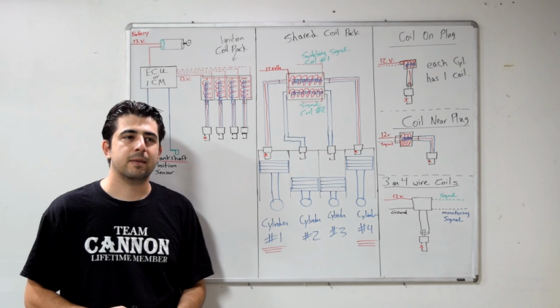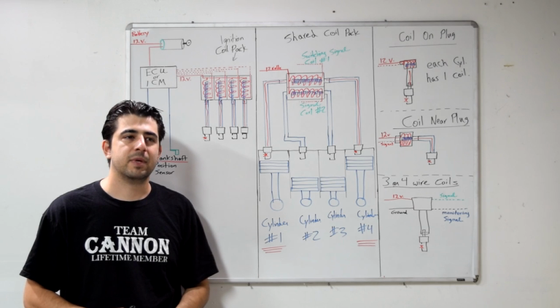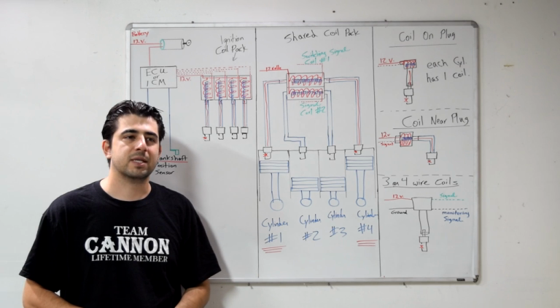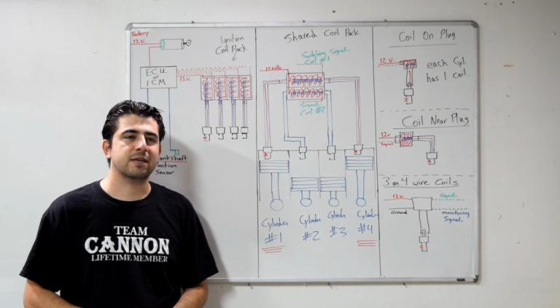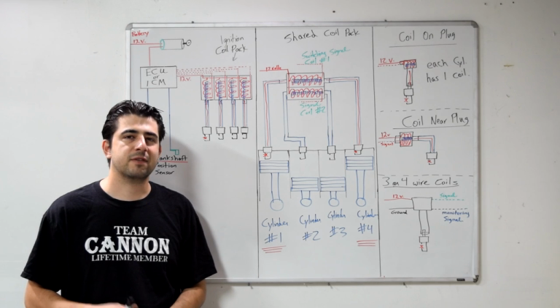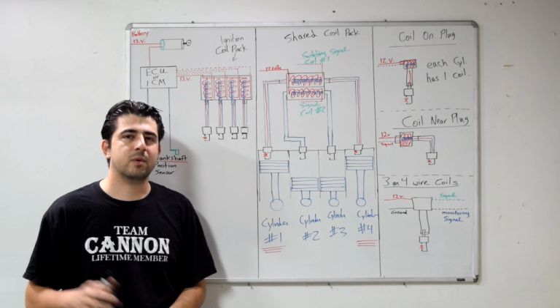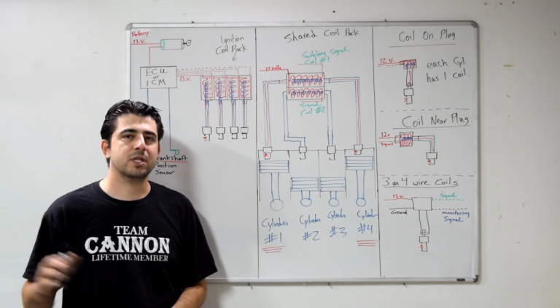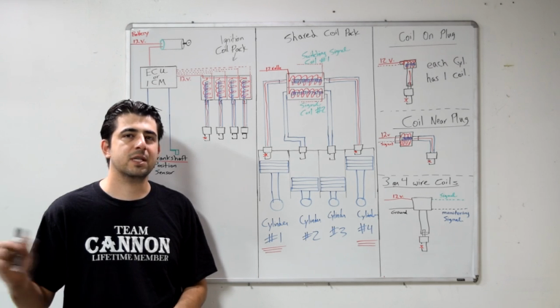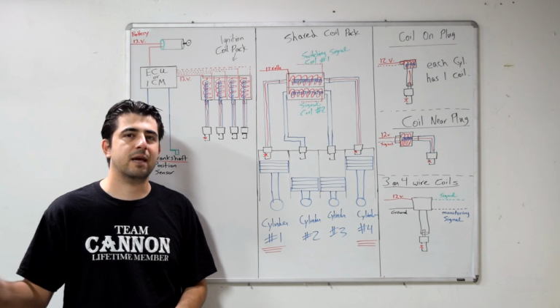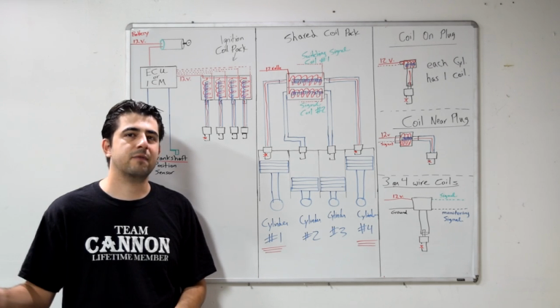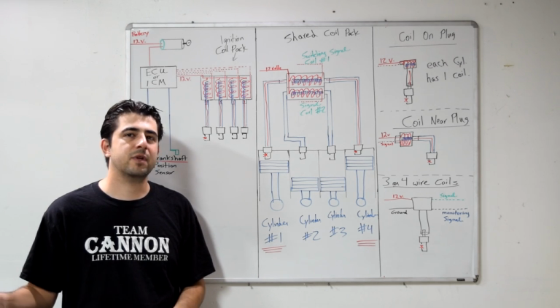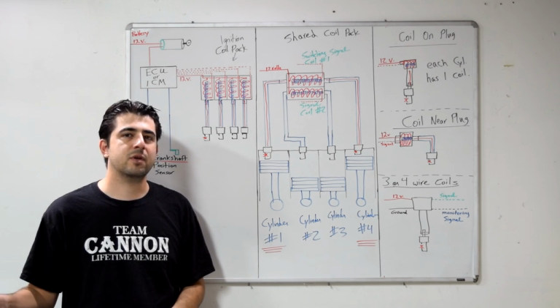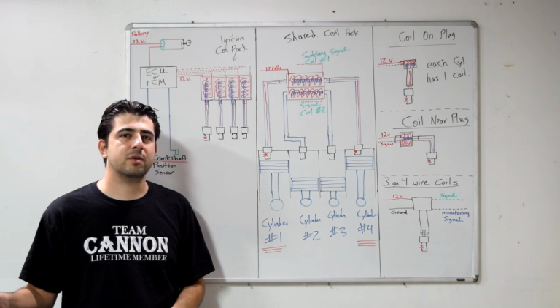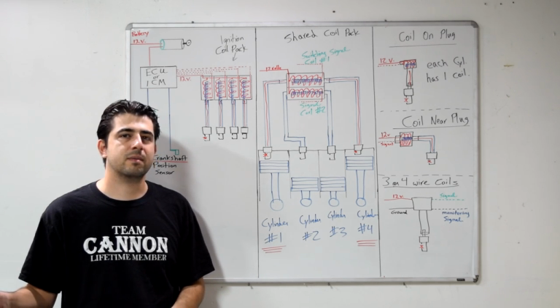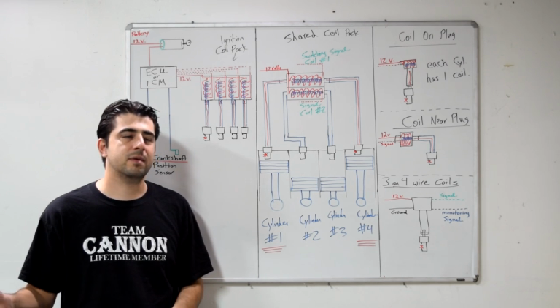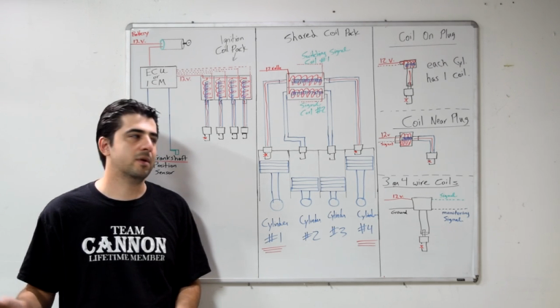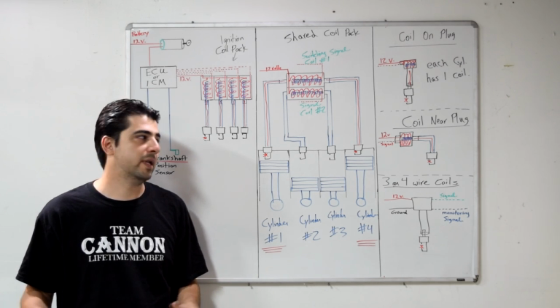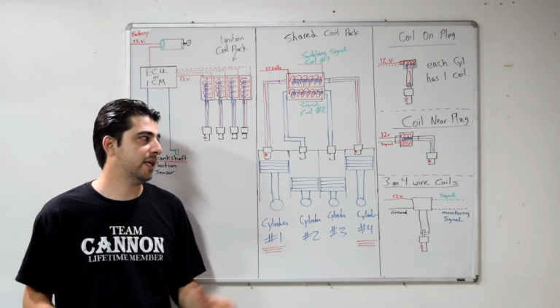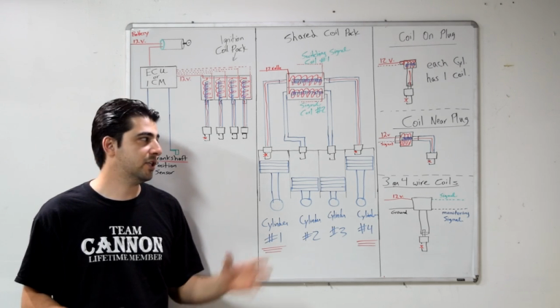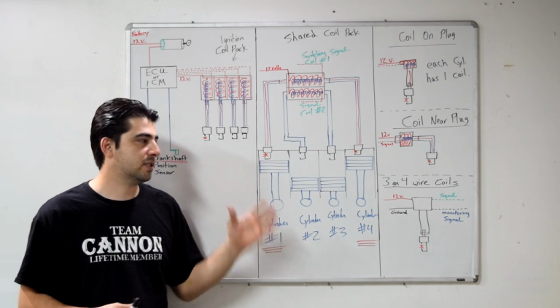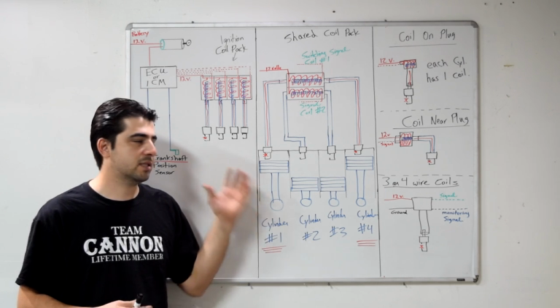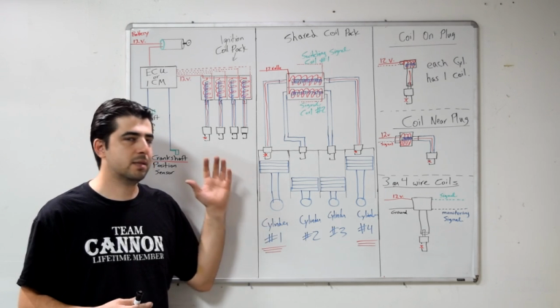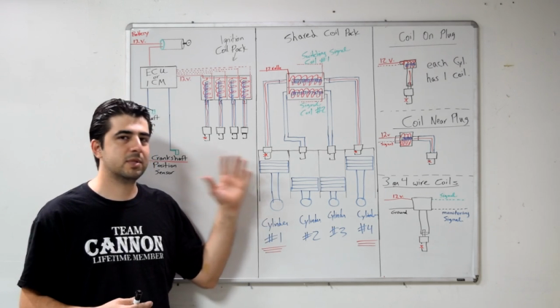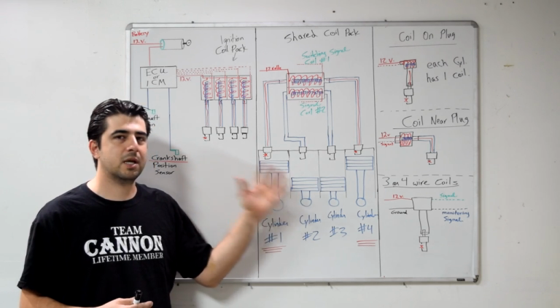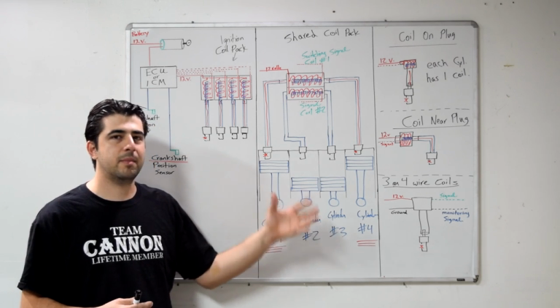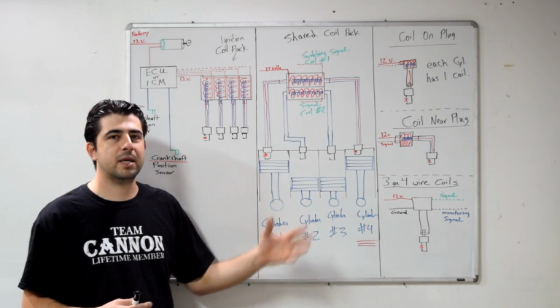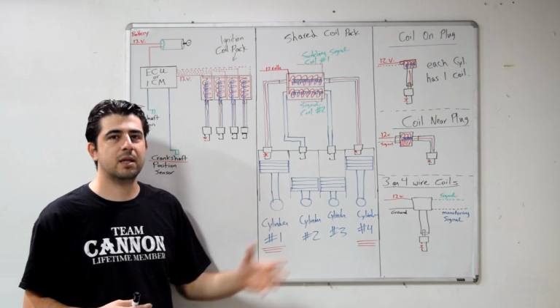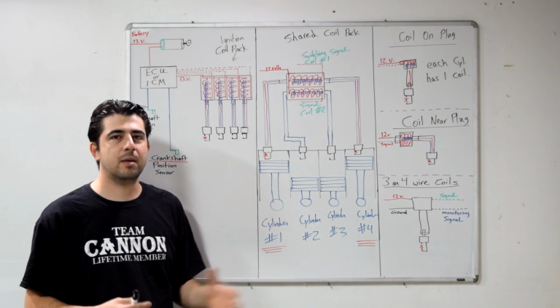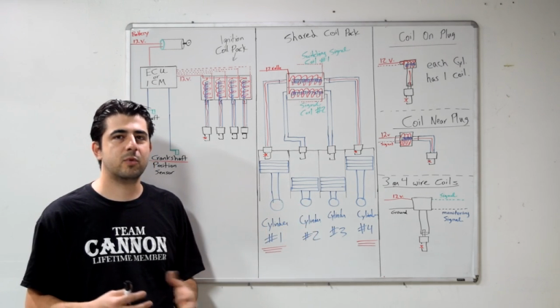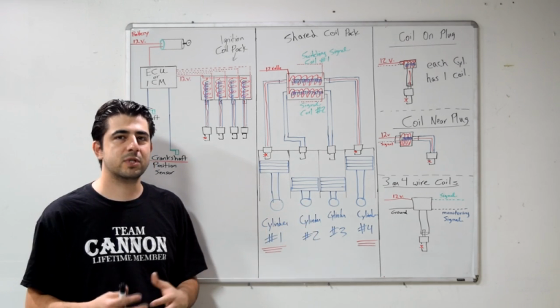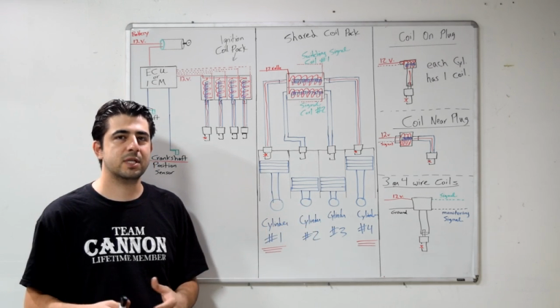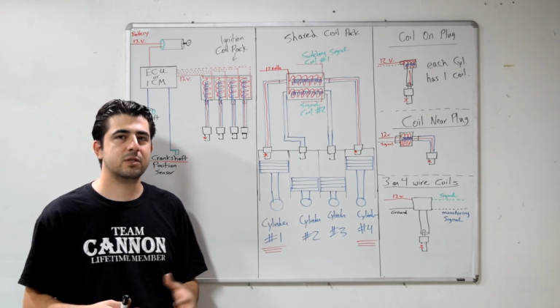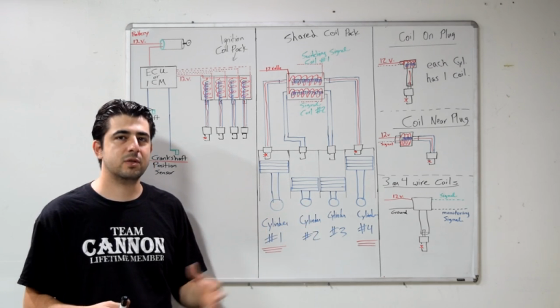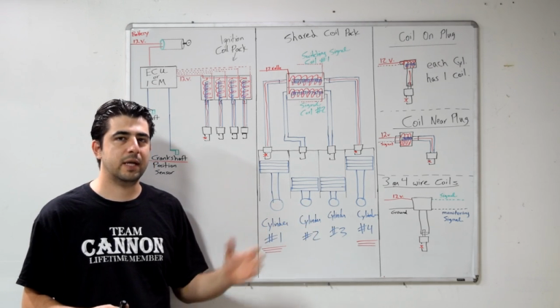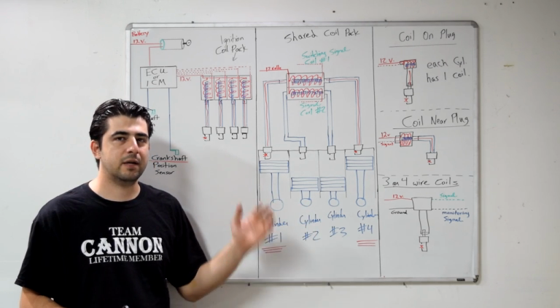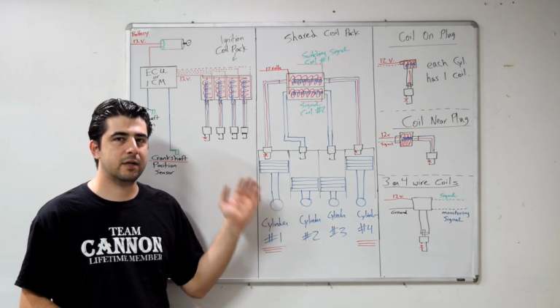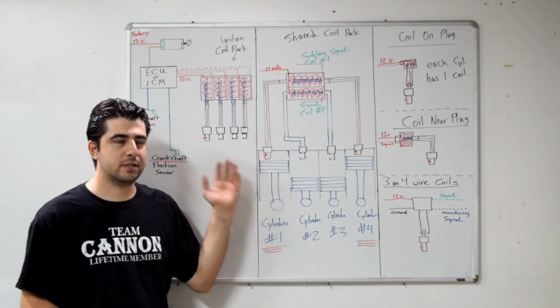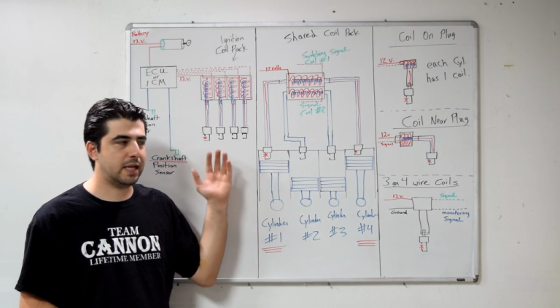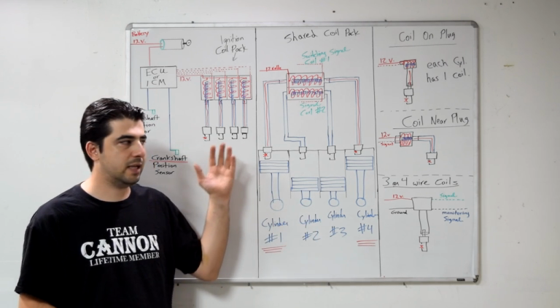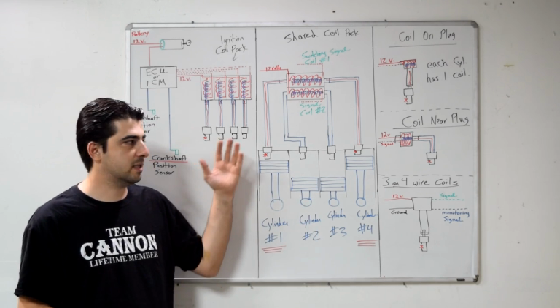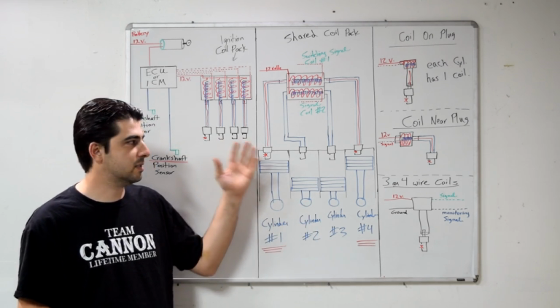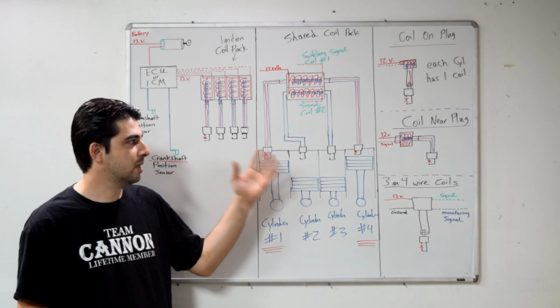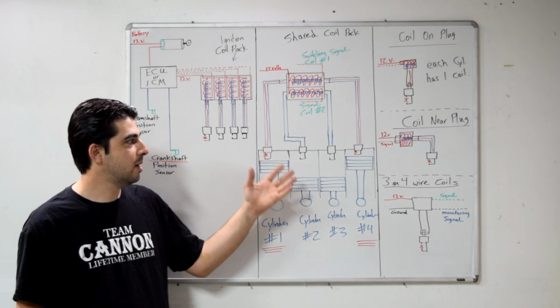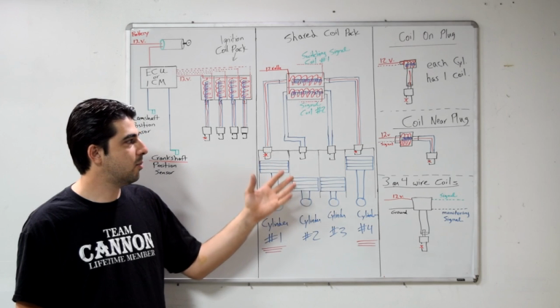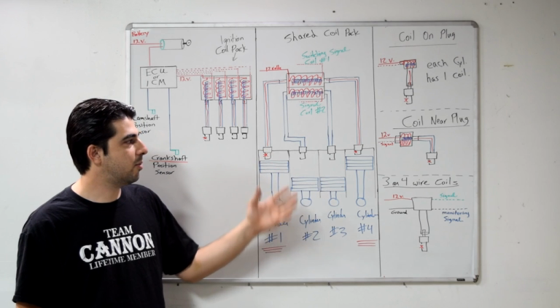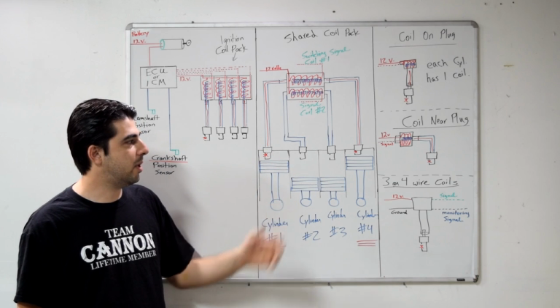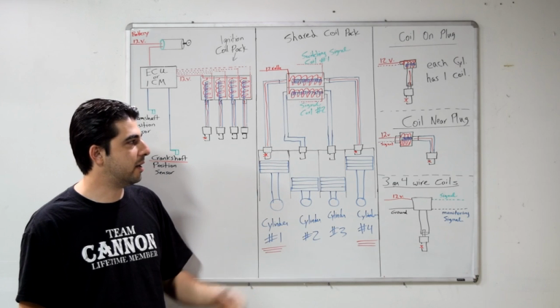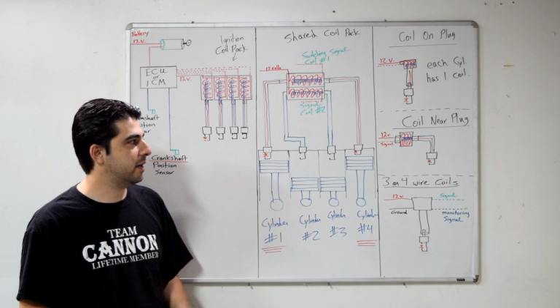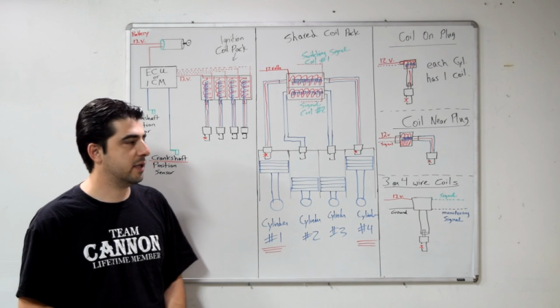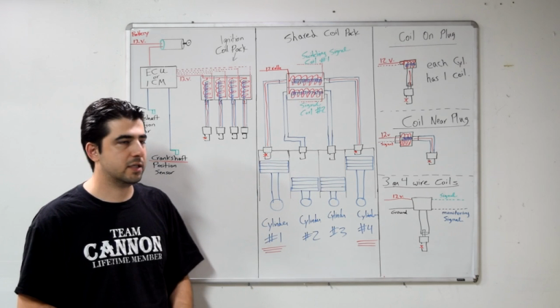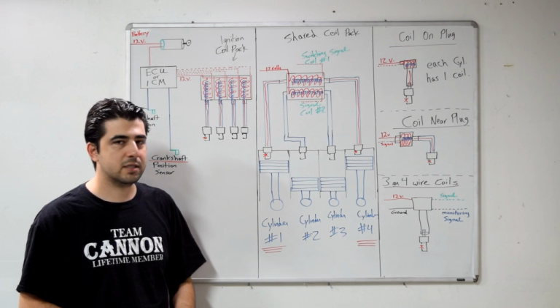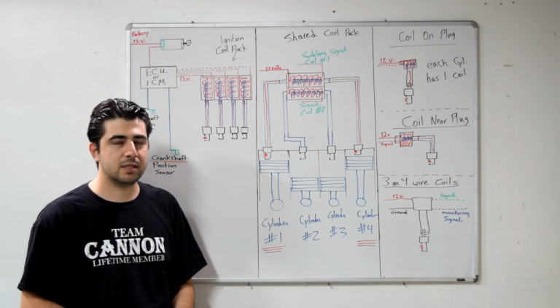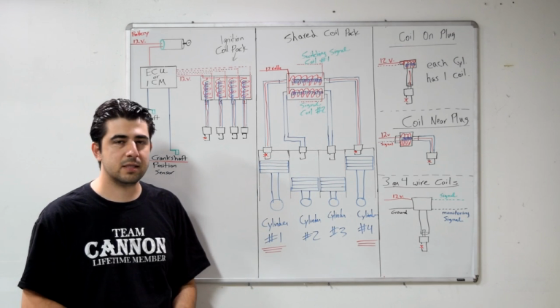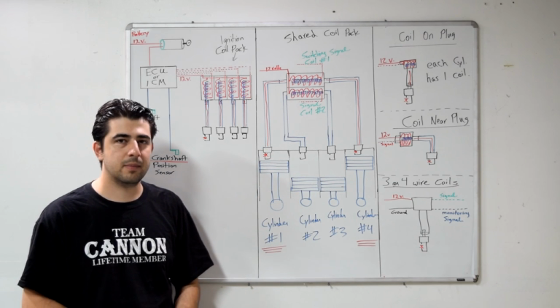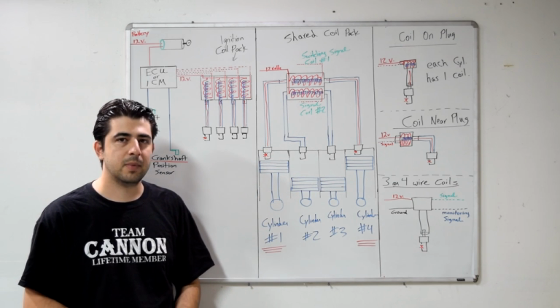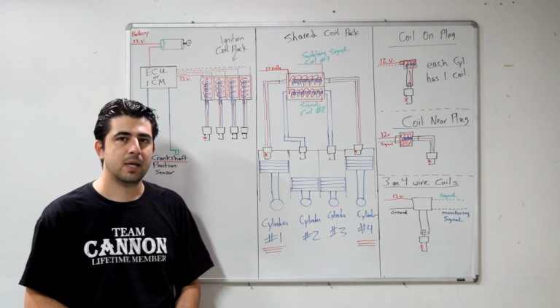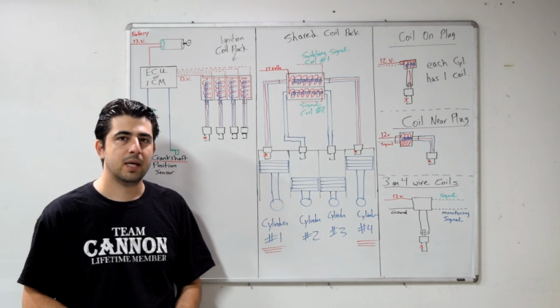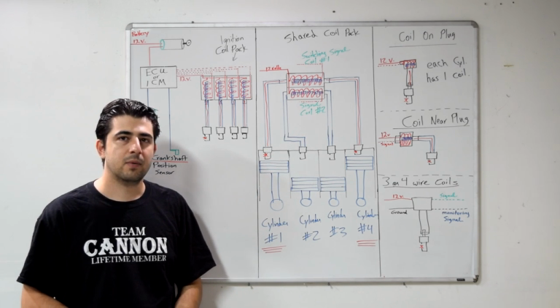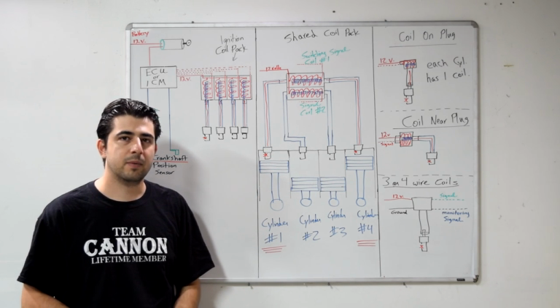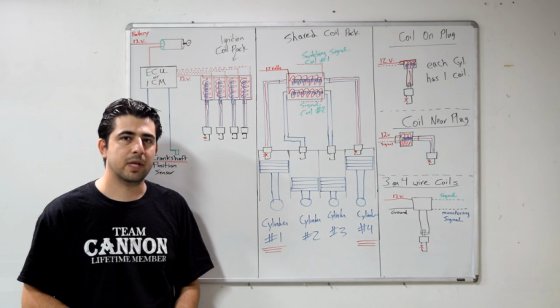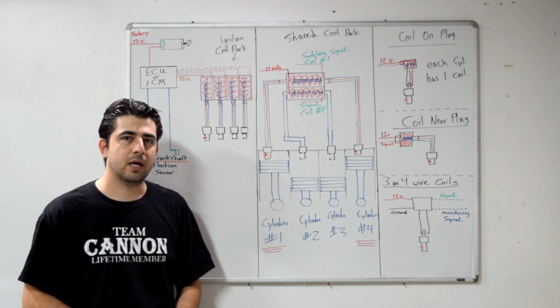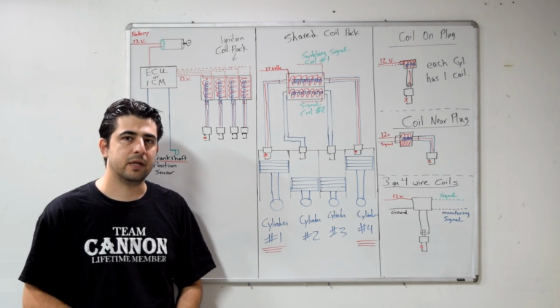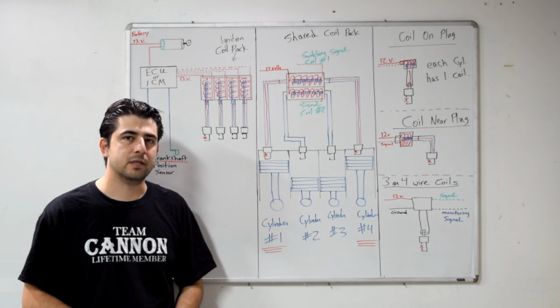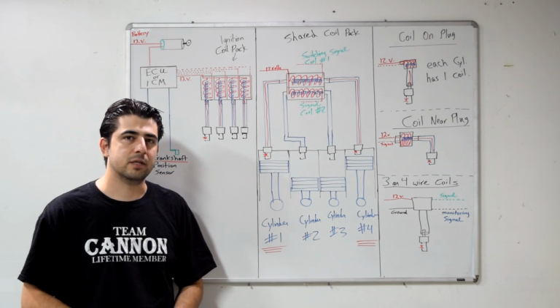Because after watching that video, an ignition system is going to make a lot more sense to you, and understanding this more modern ignition system will be a lot easier.